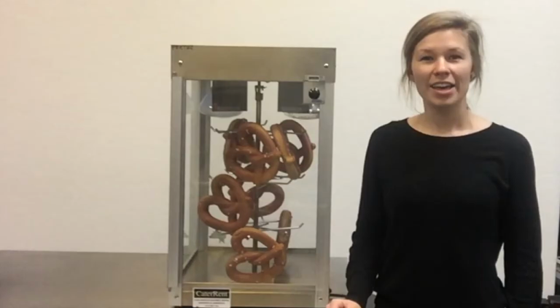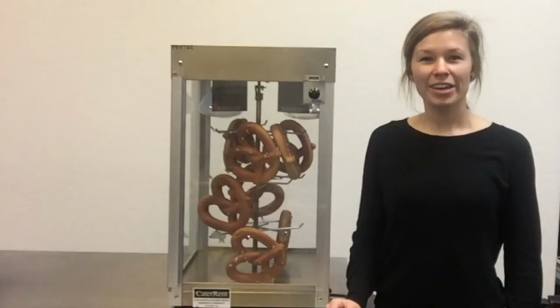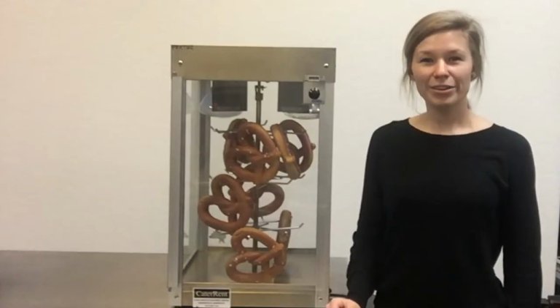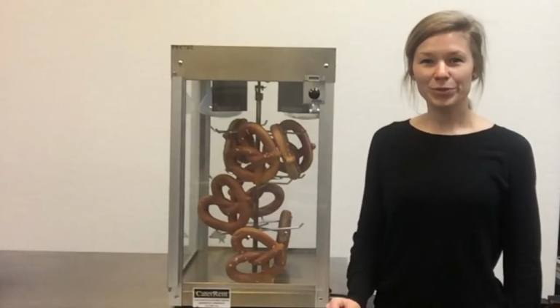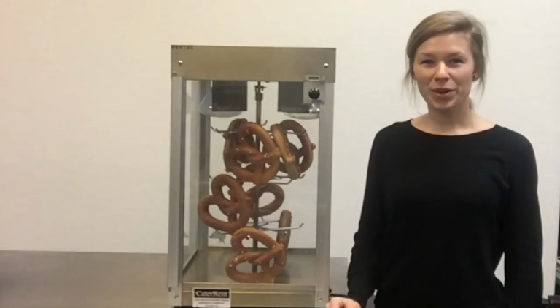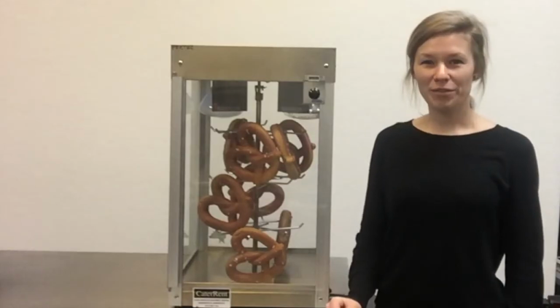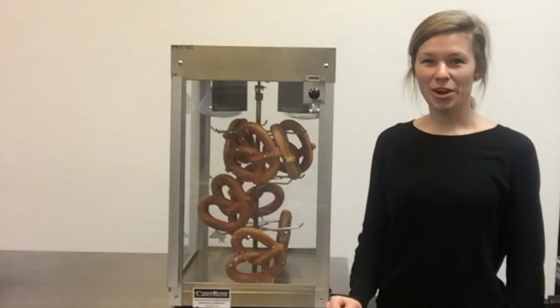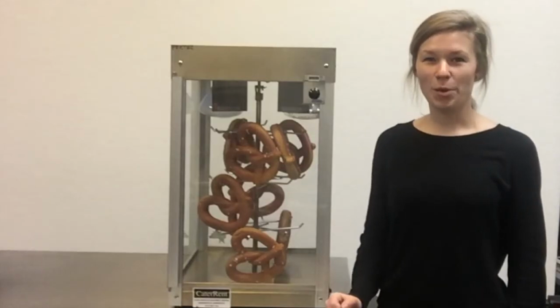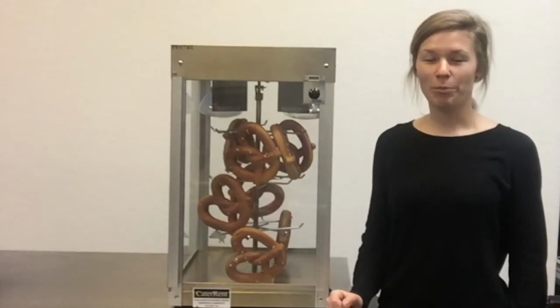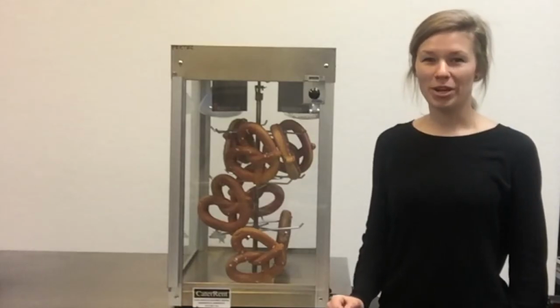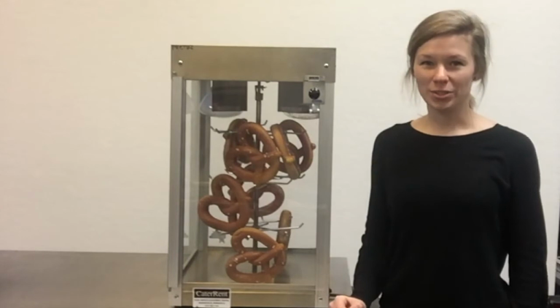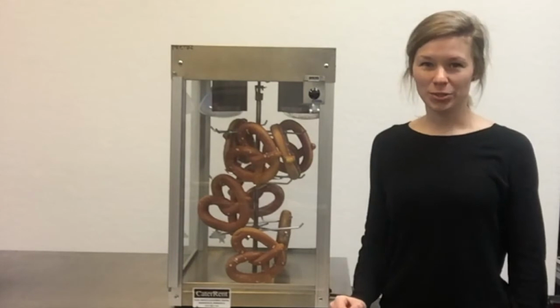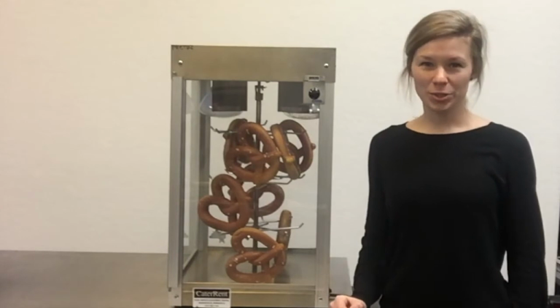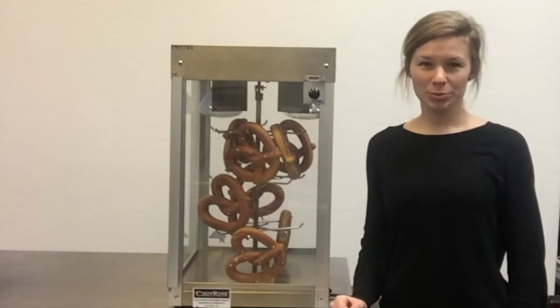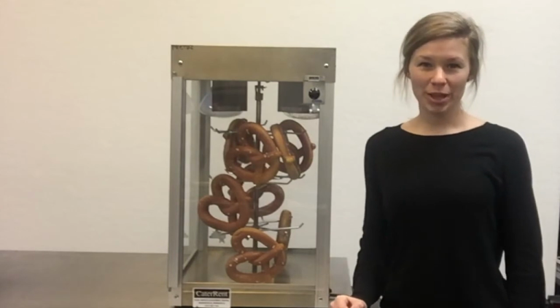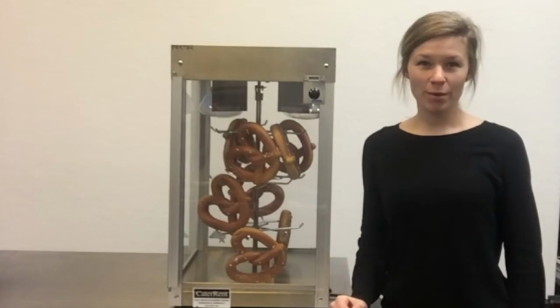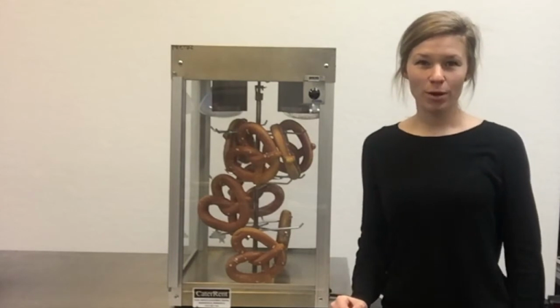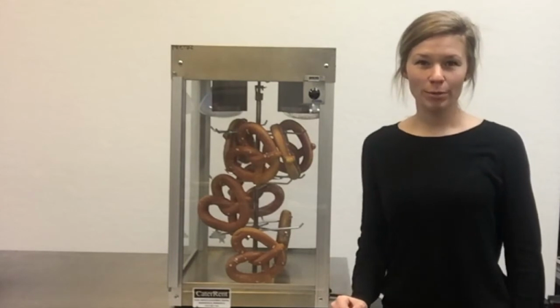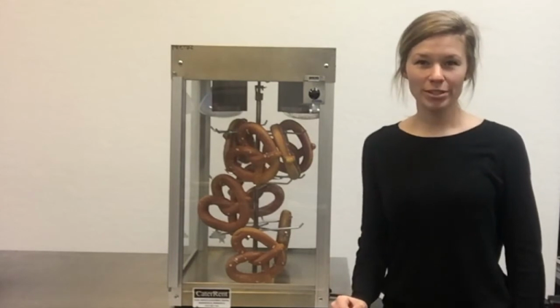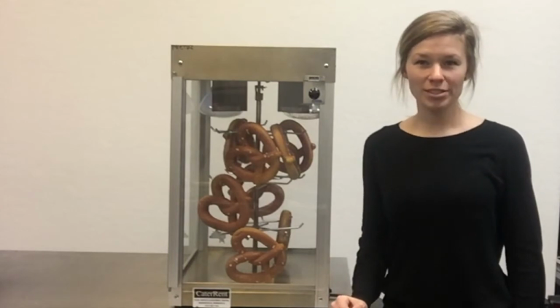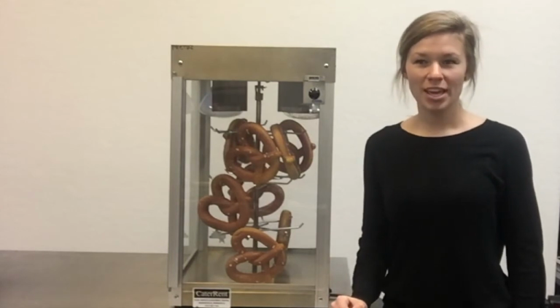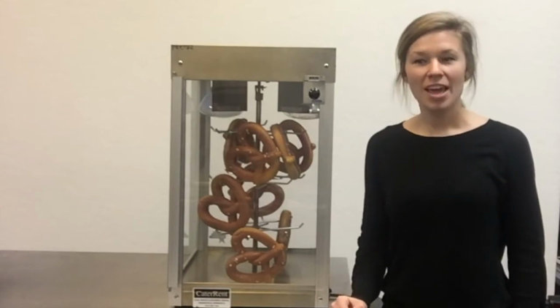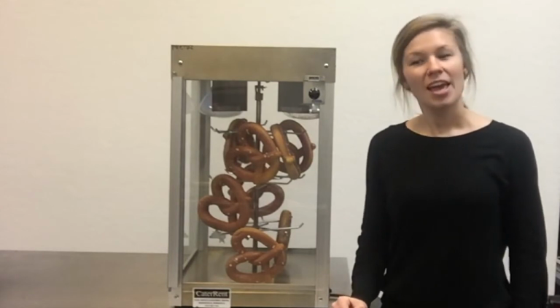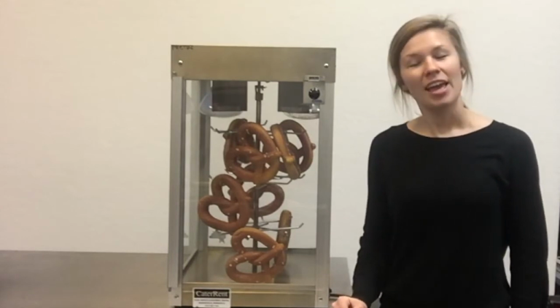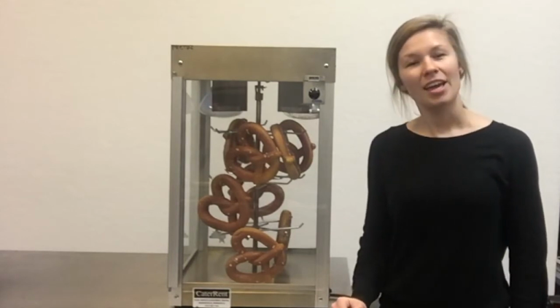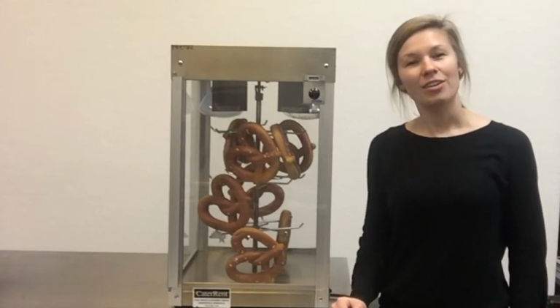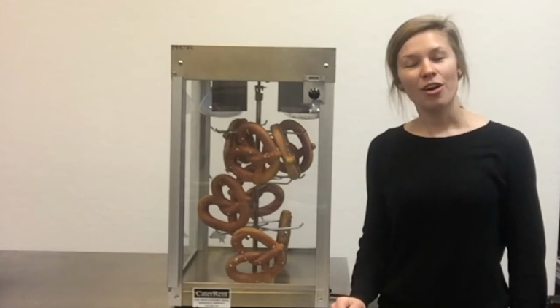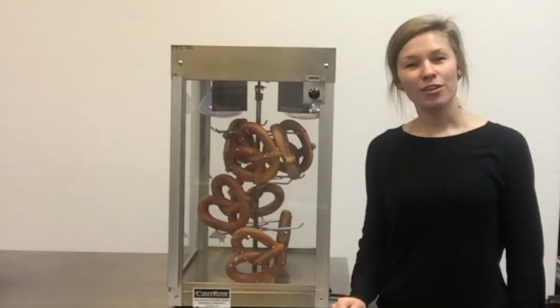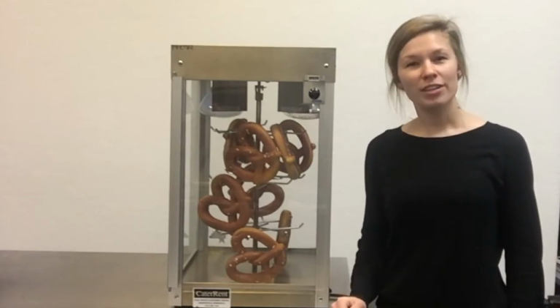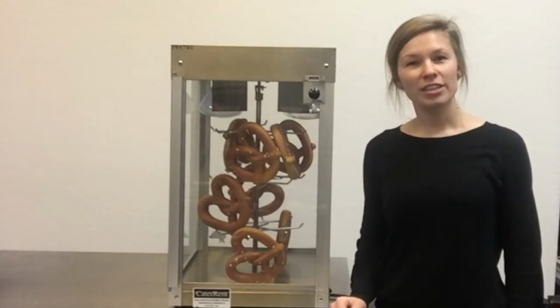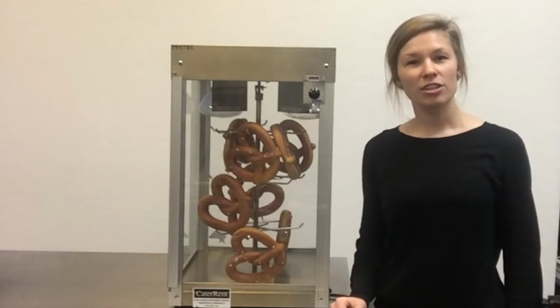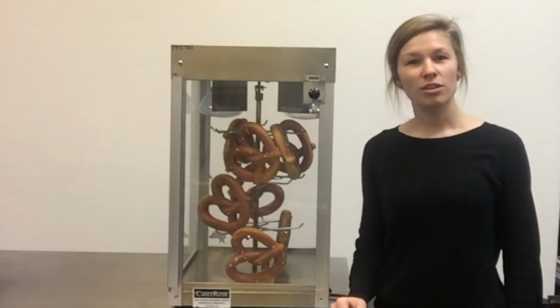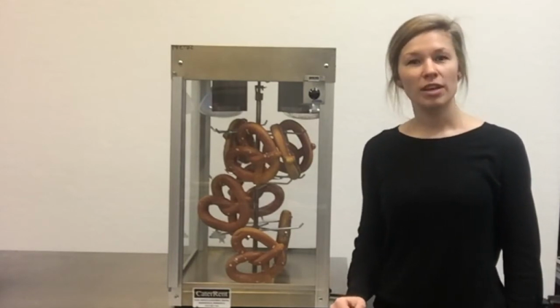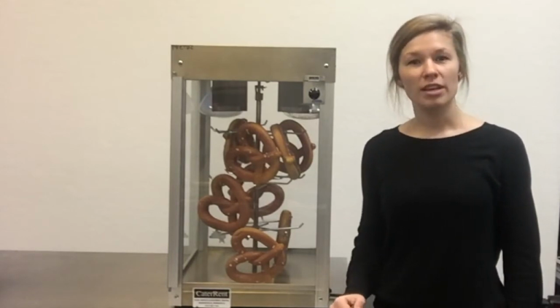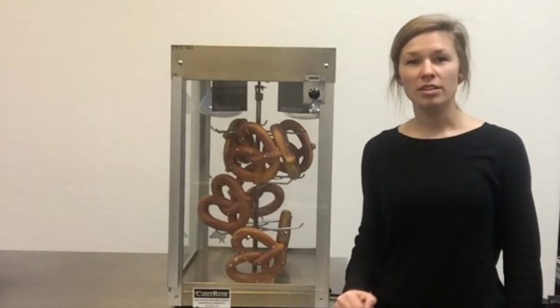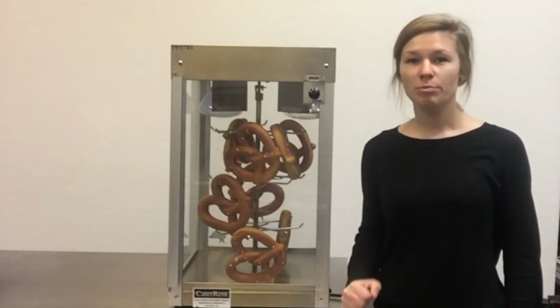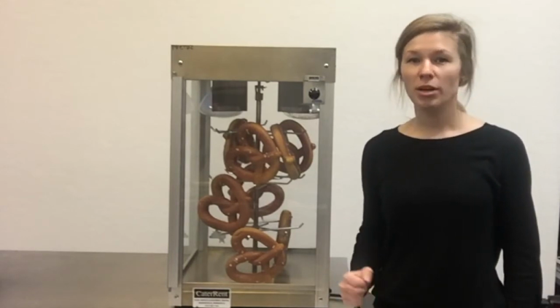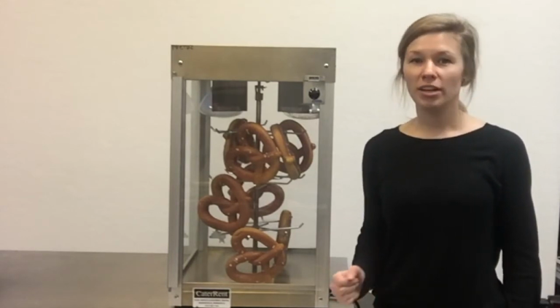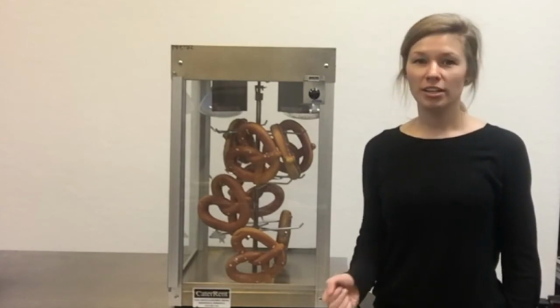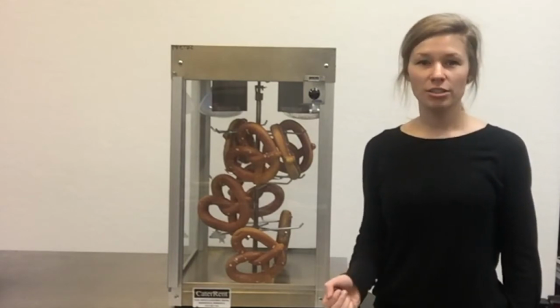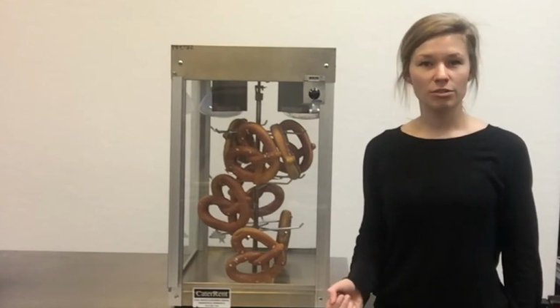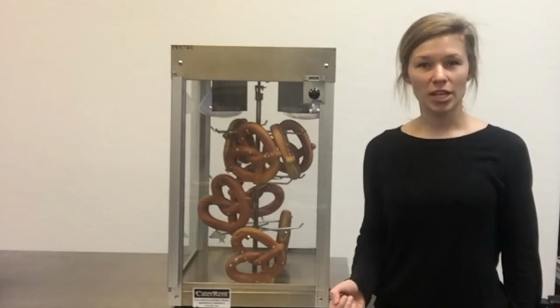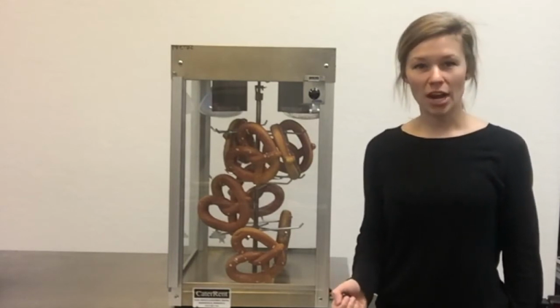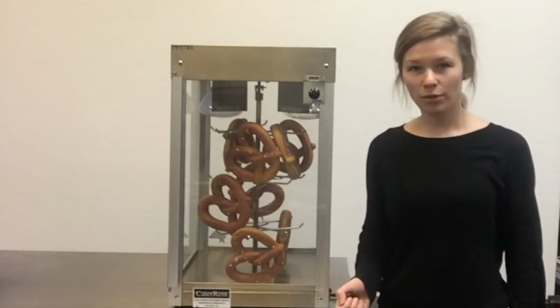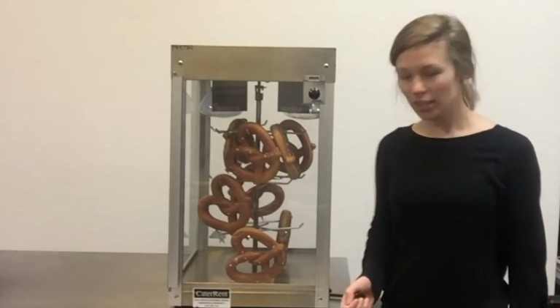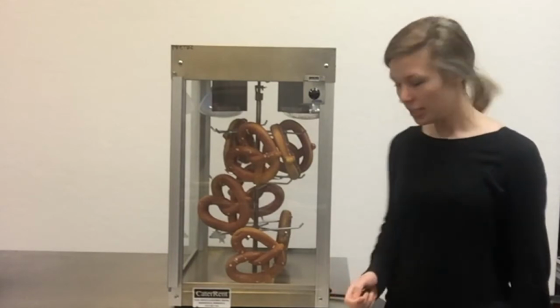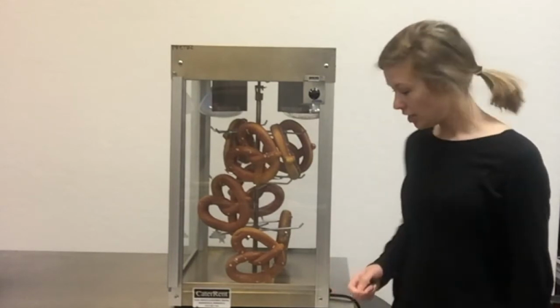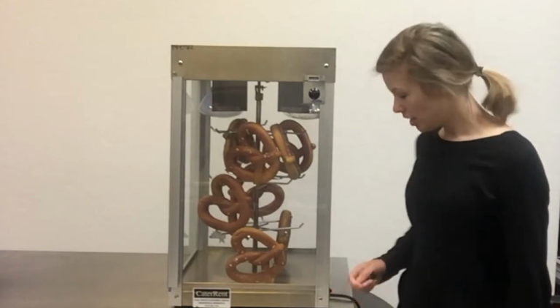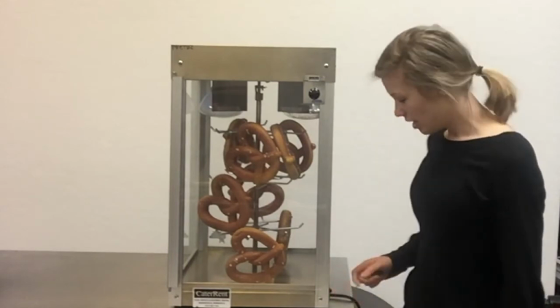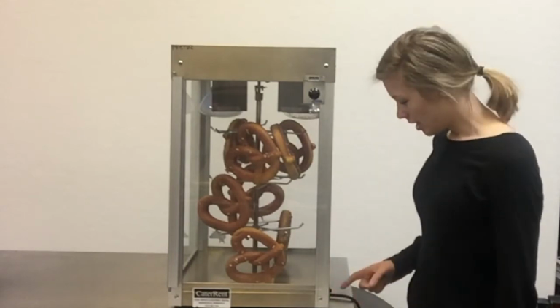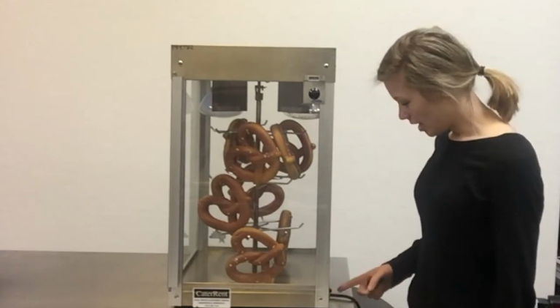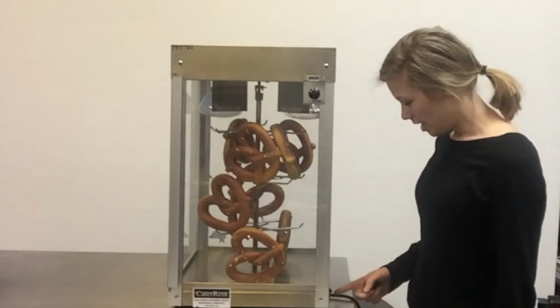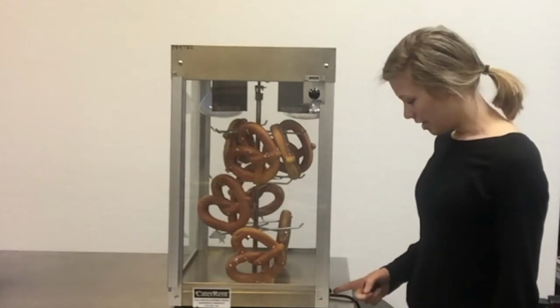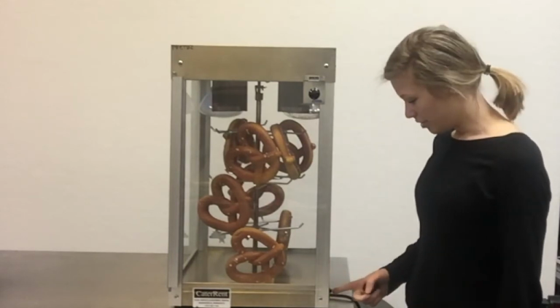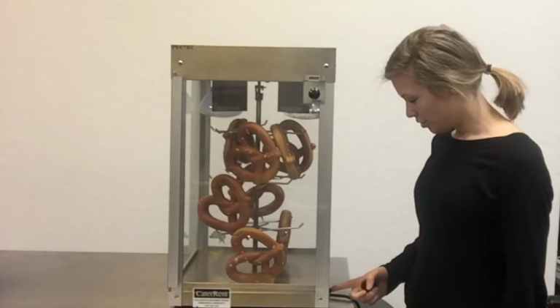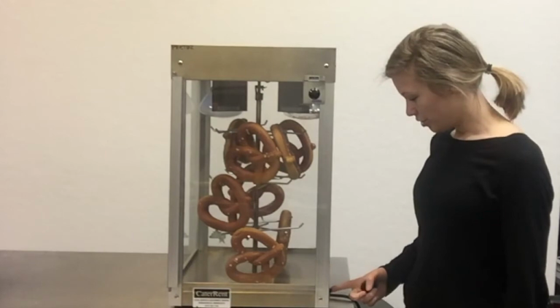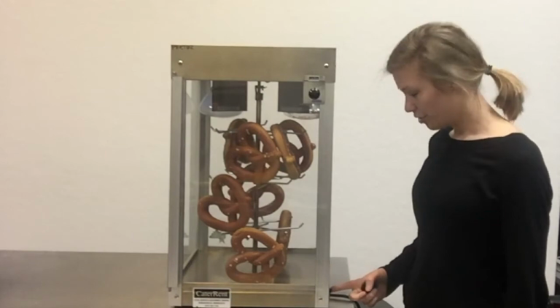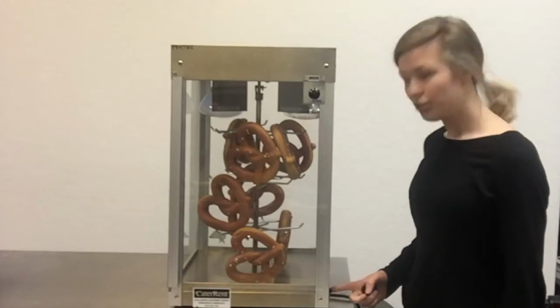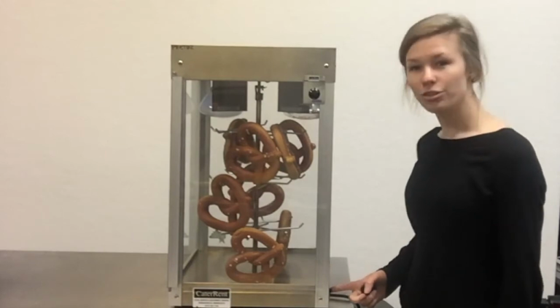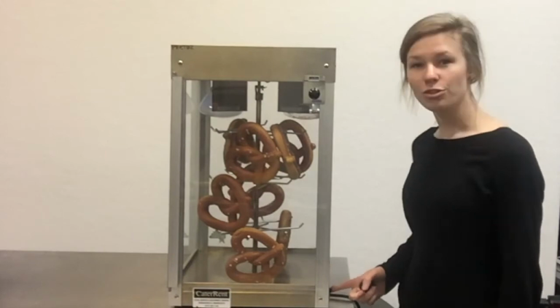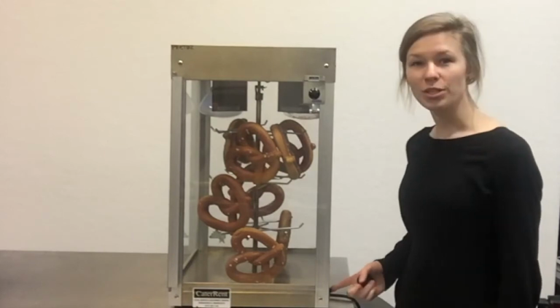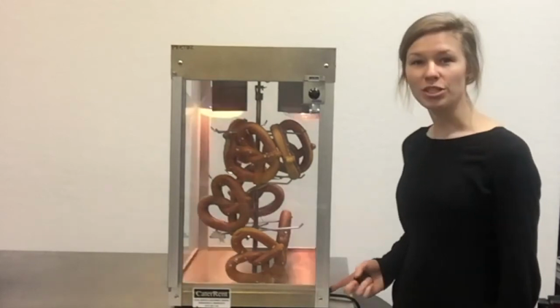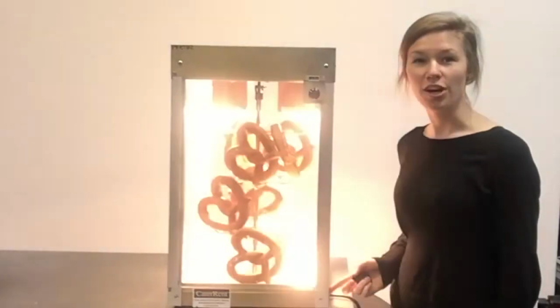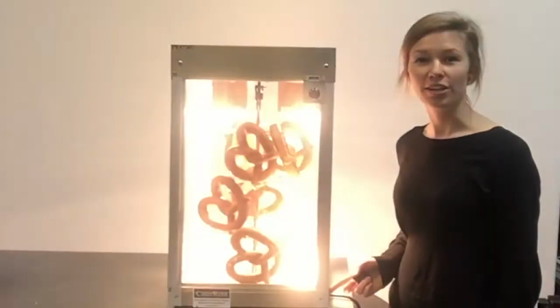Here's one of our pretzel display warmers, and all you need to do is plug it into an outlet and turn your switch on.